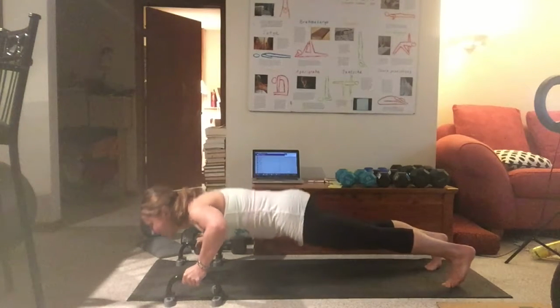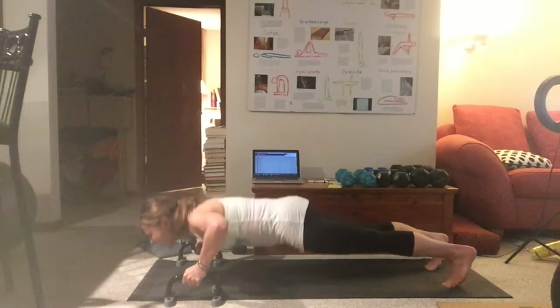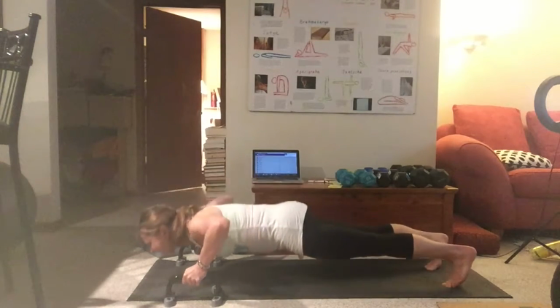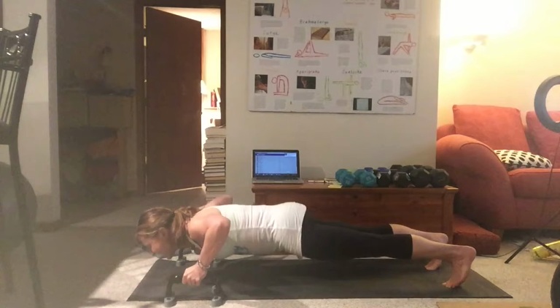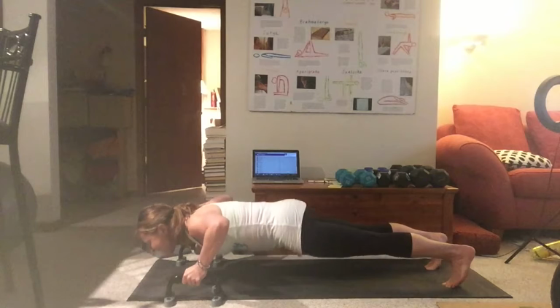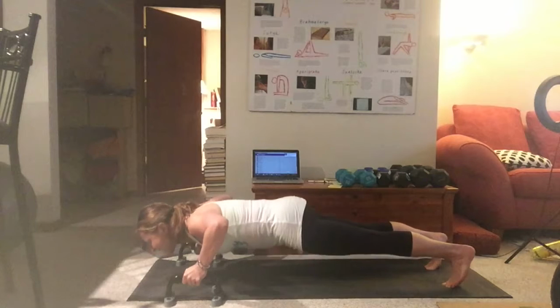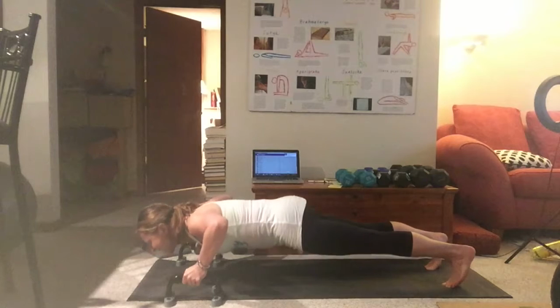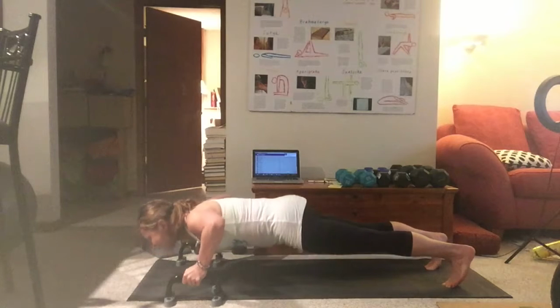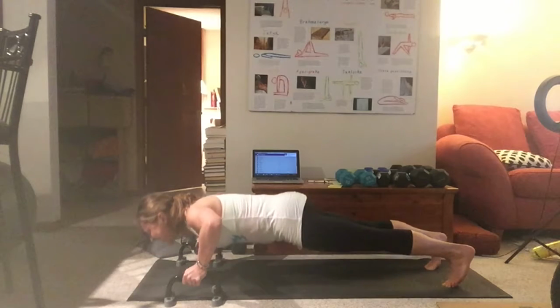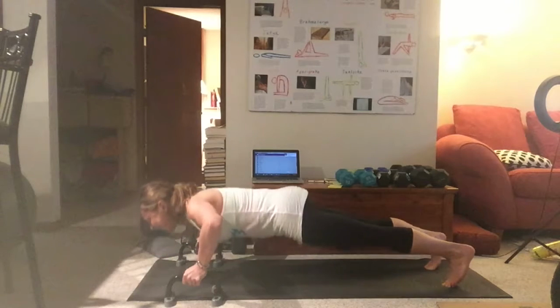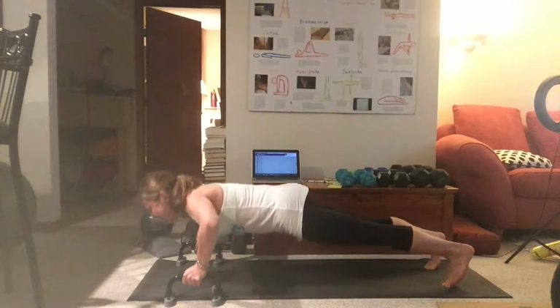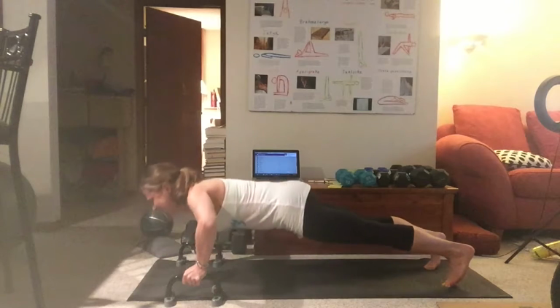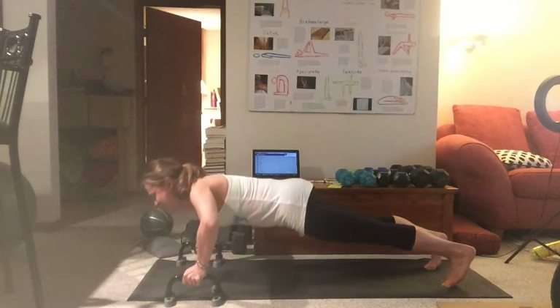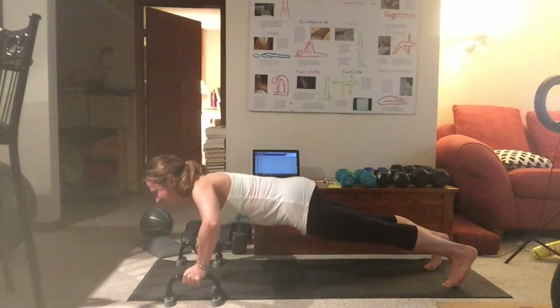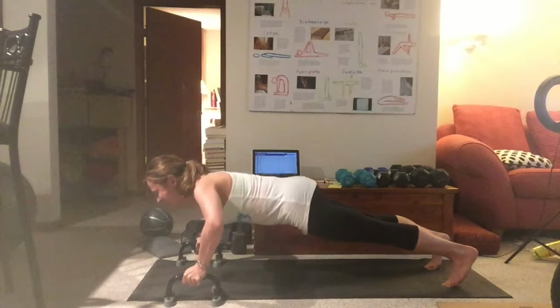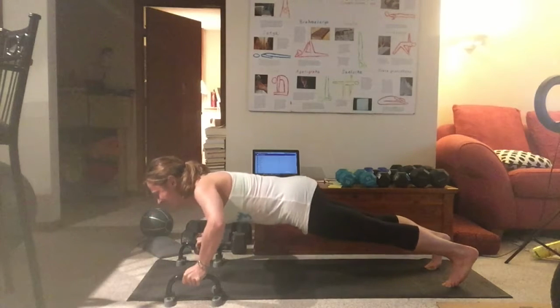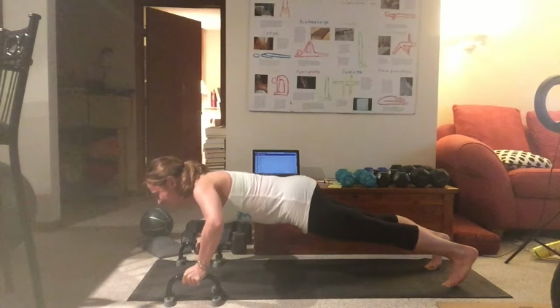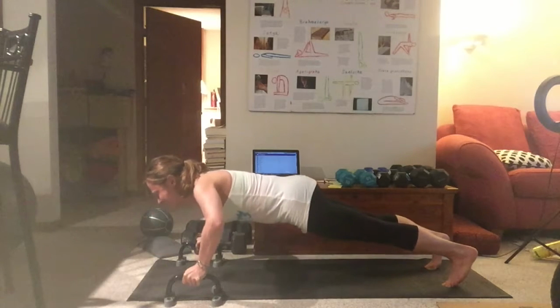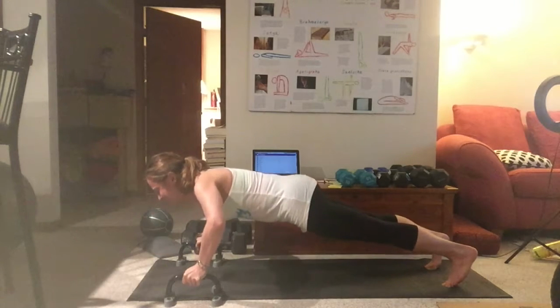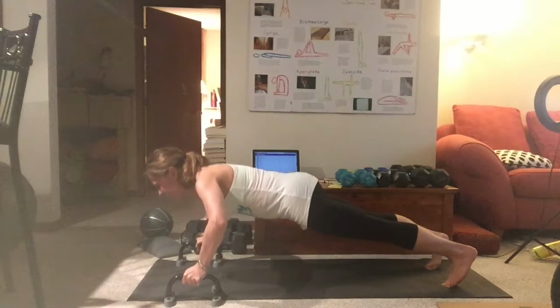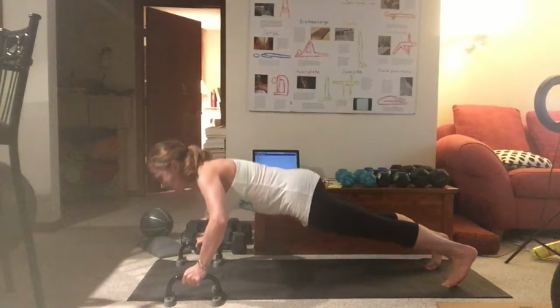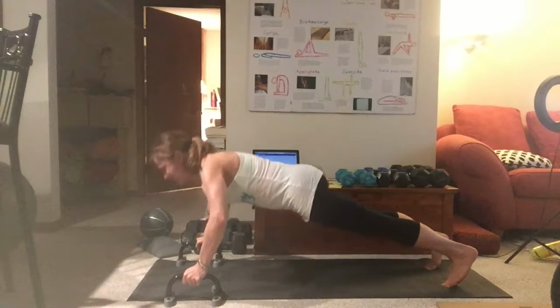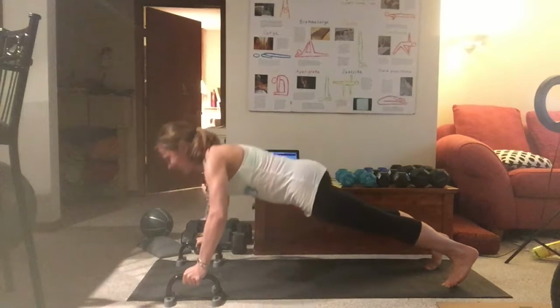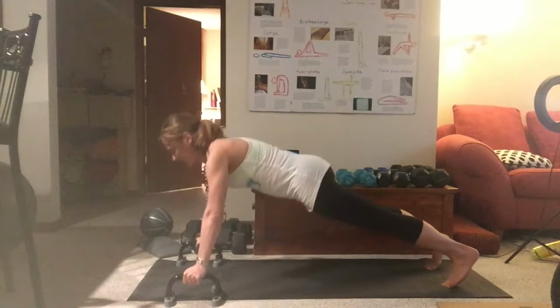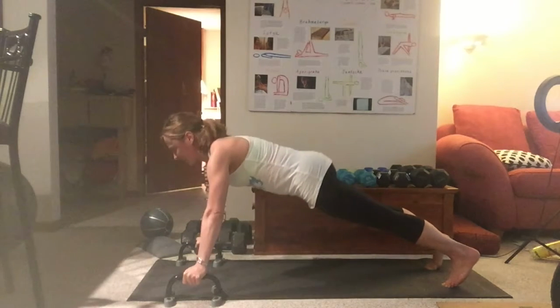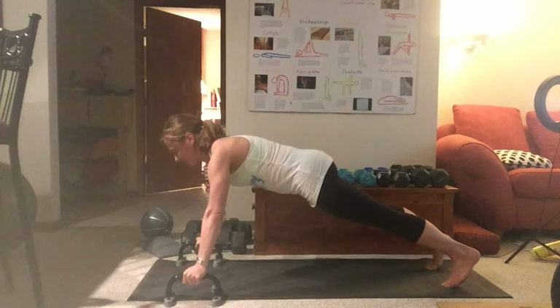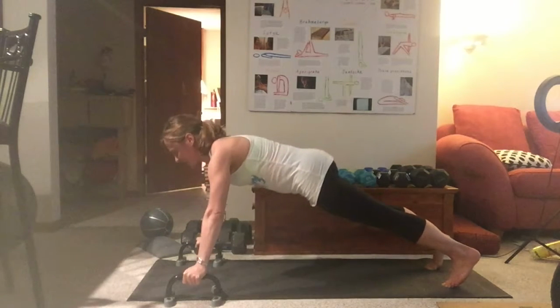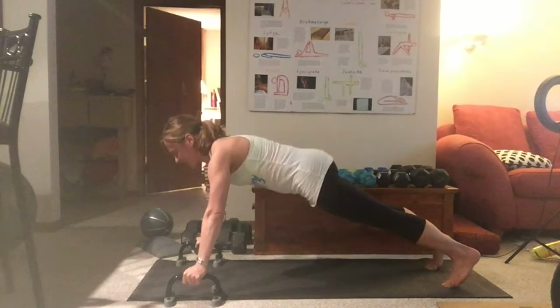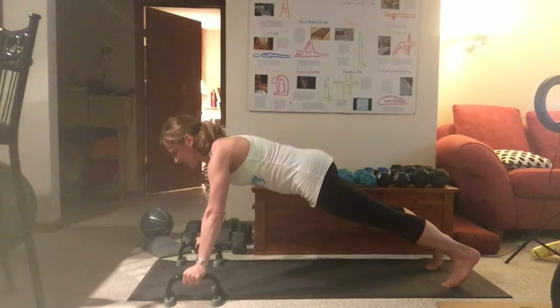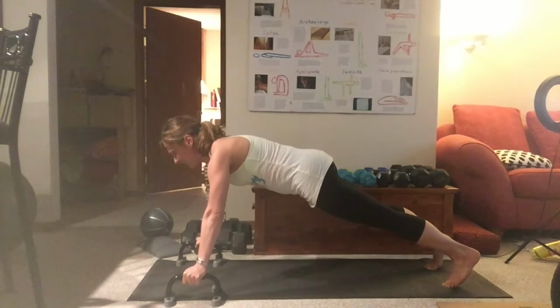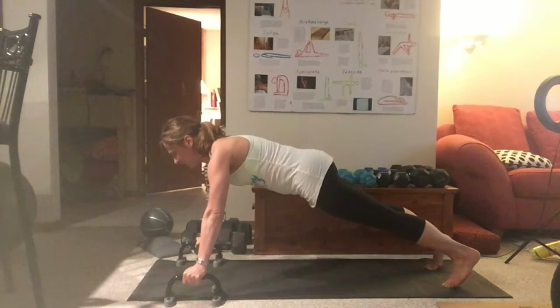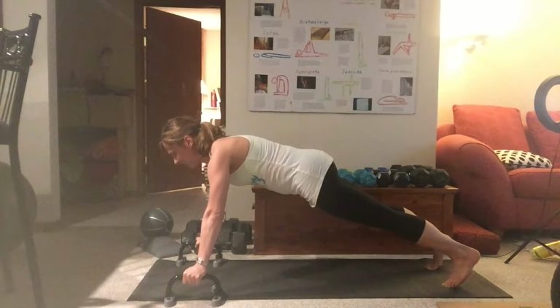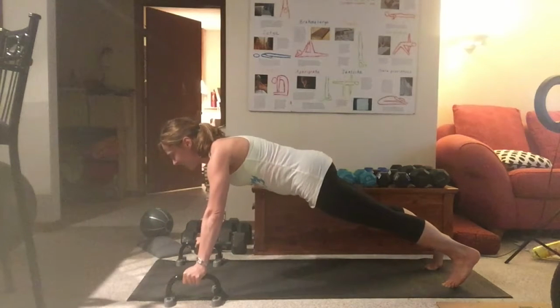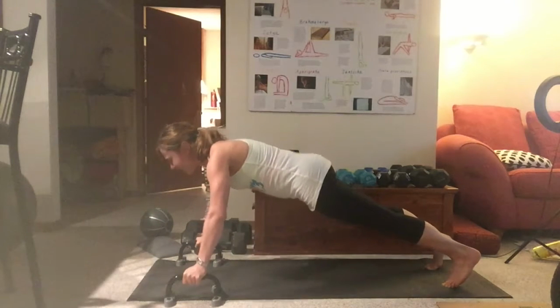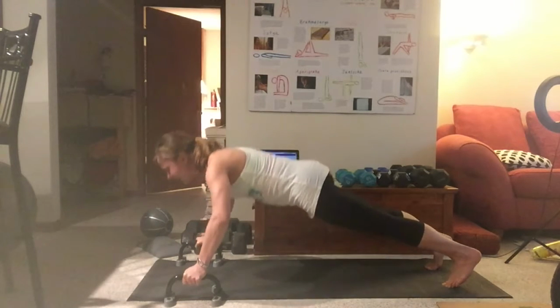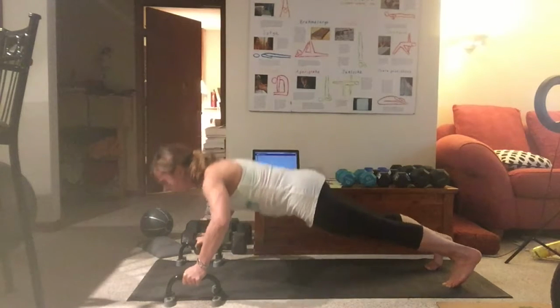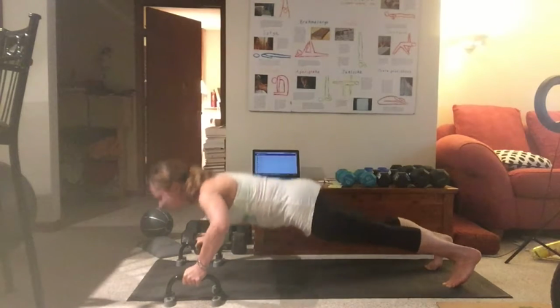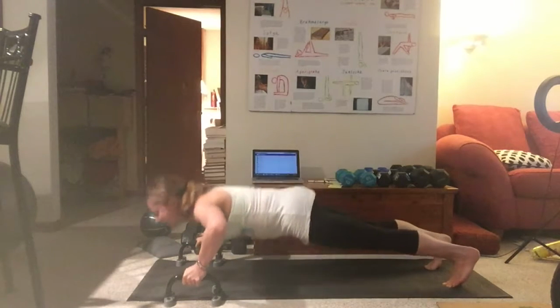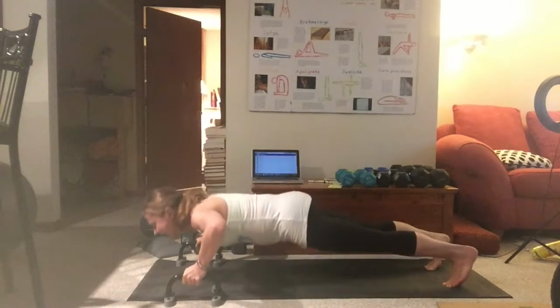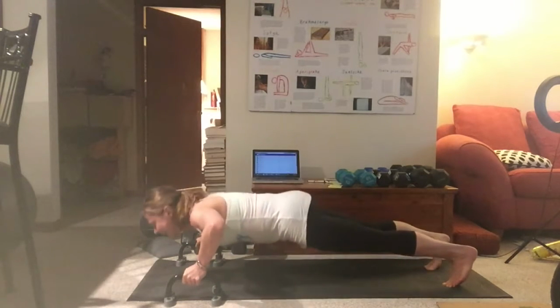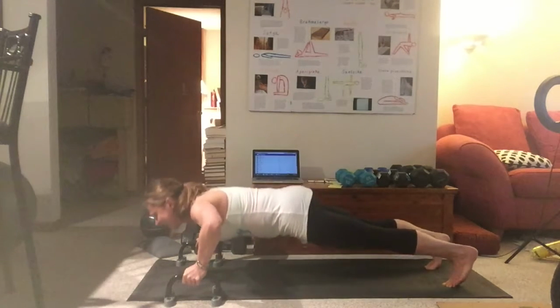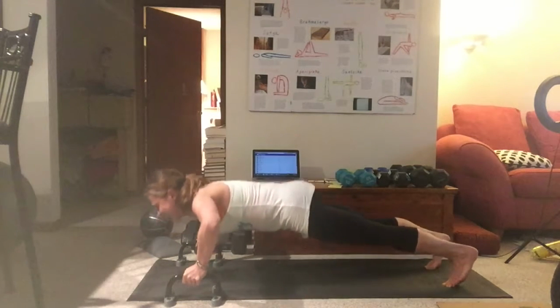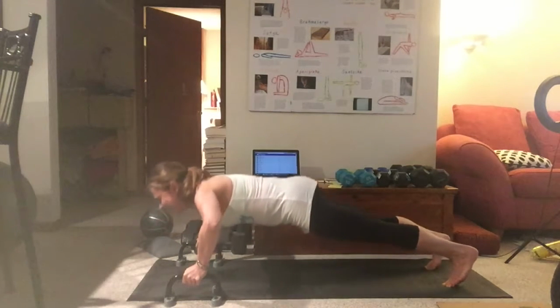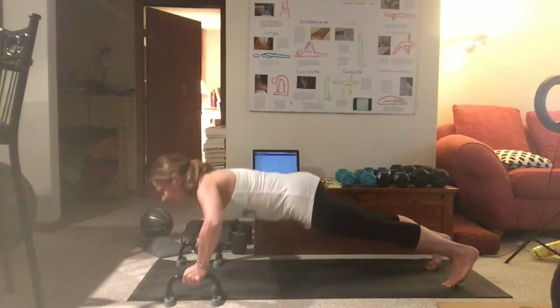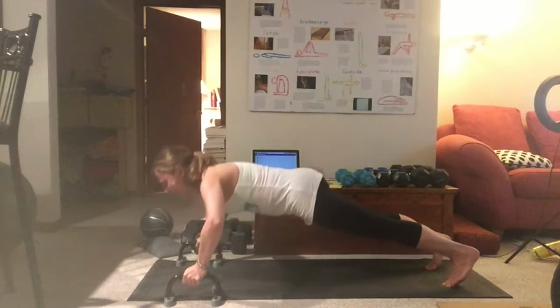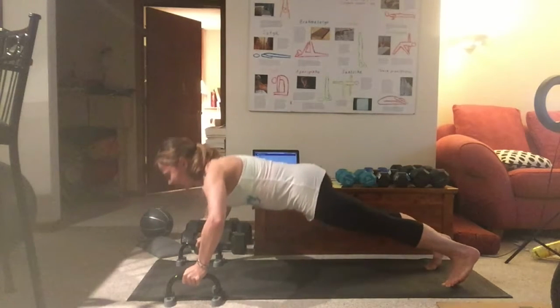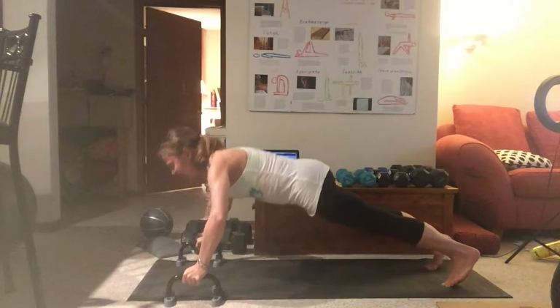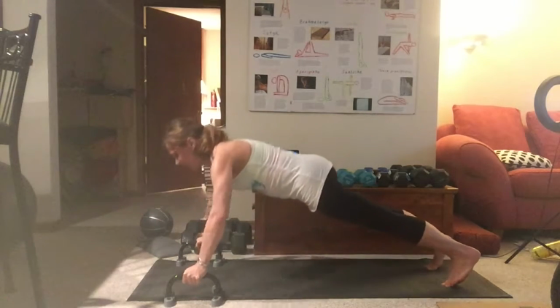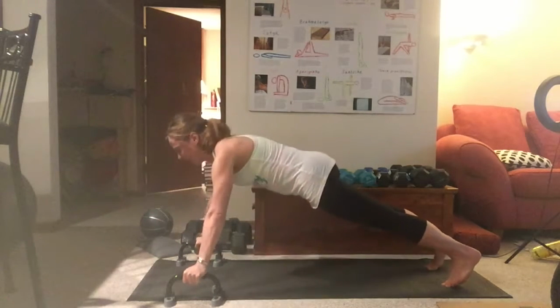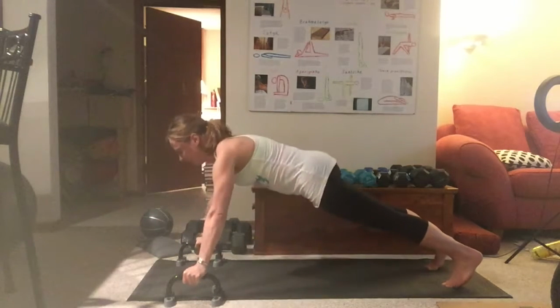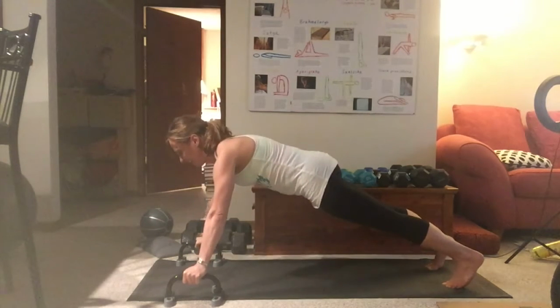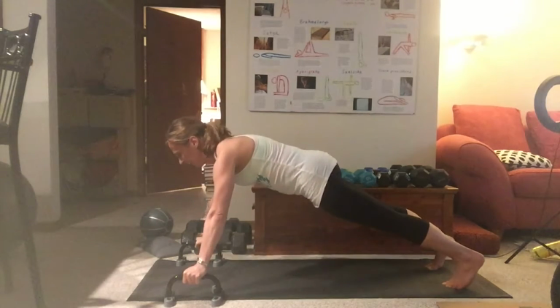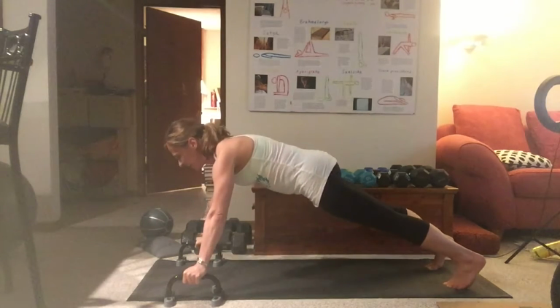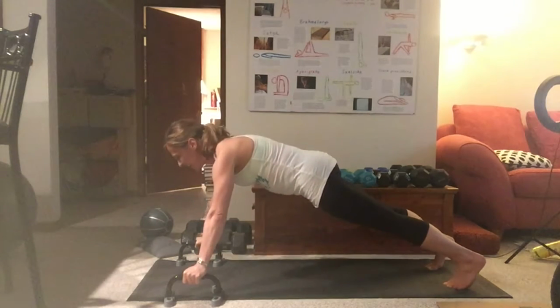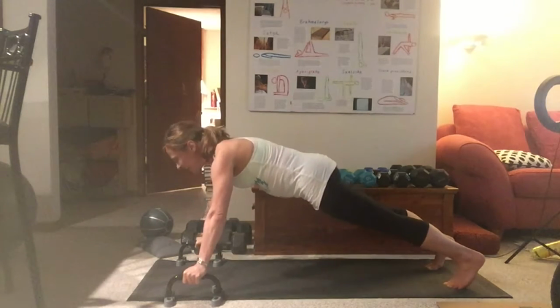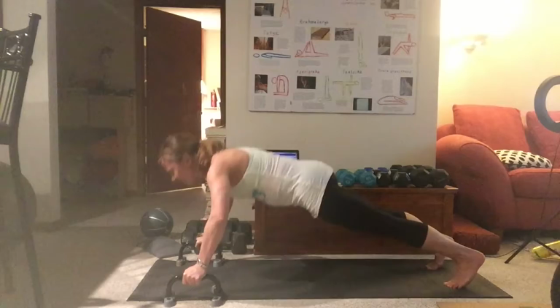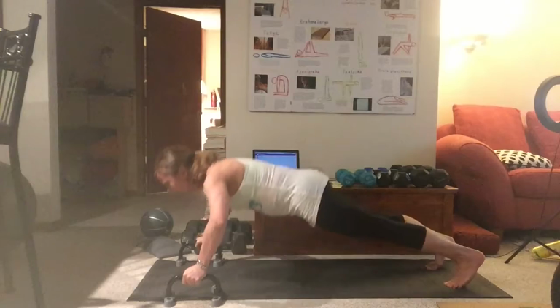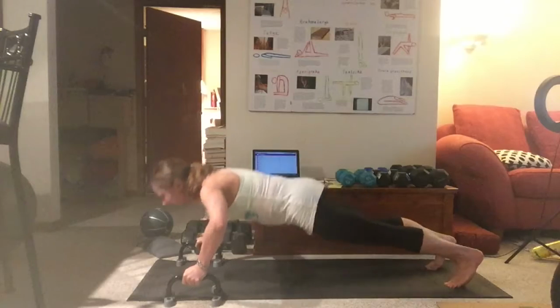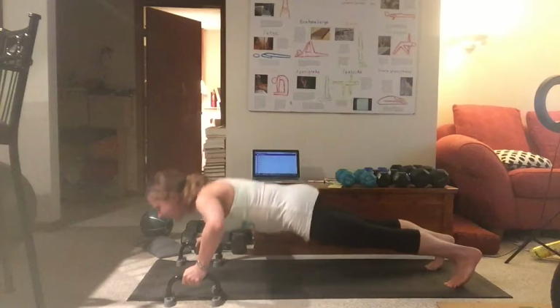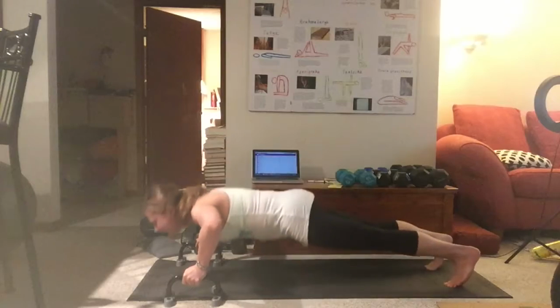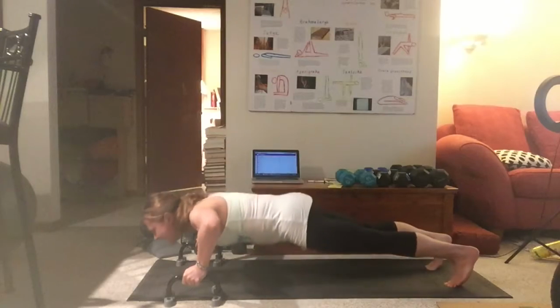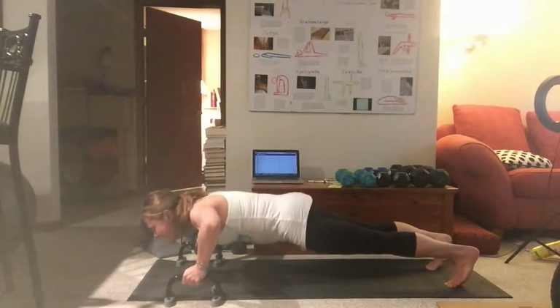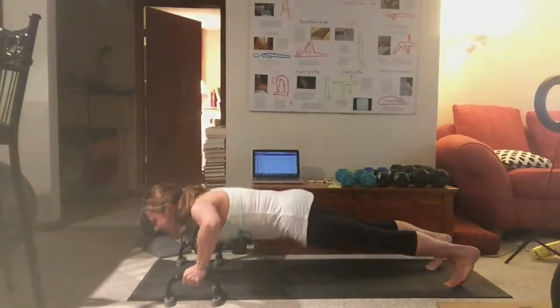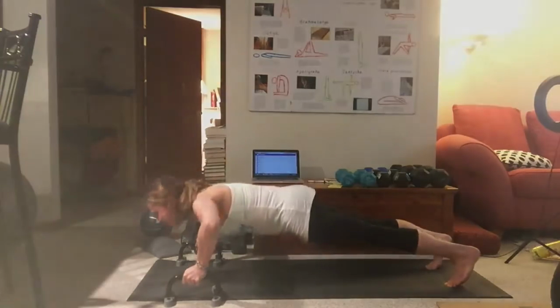Holding on the bottom, holding in the middle — don't hold too long on top, because that's the easy part.